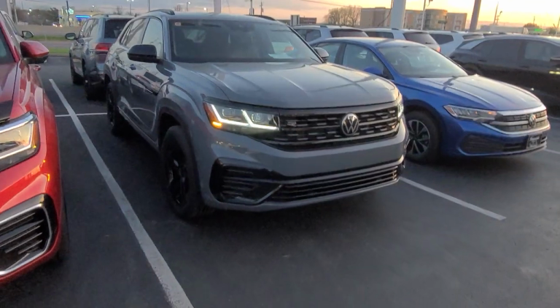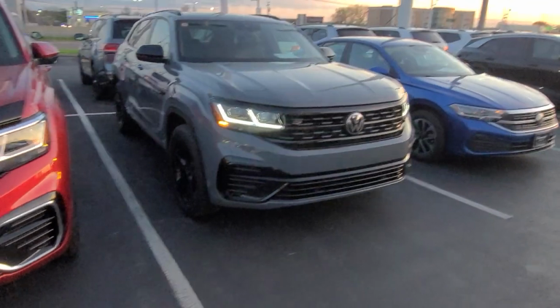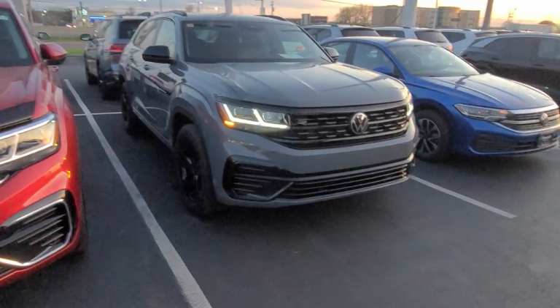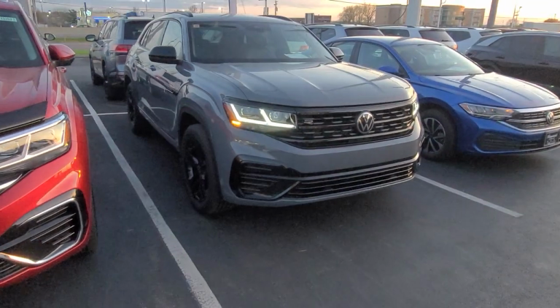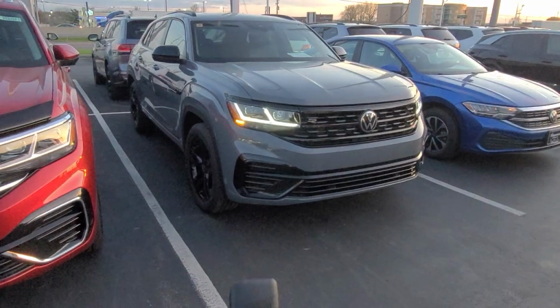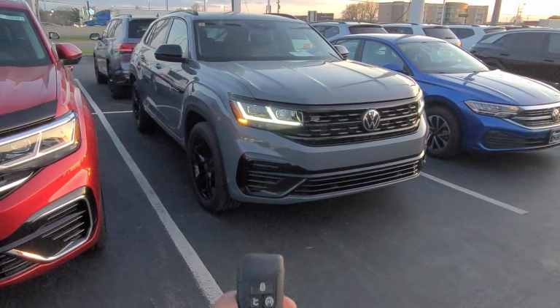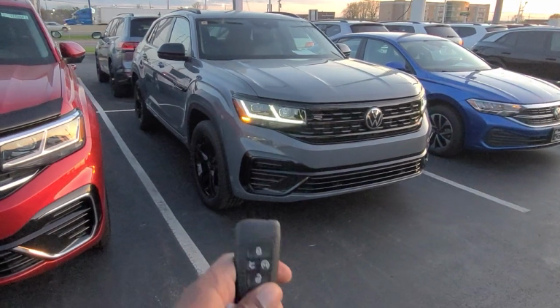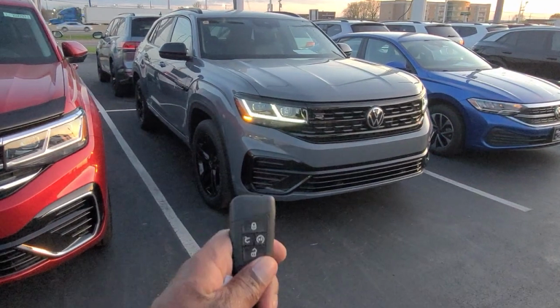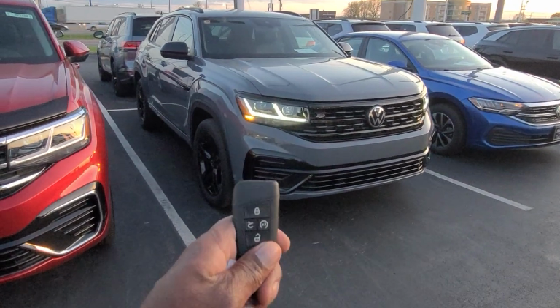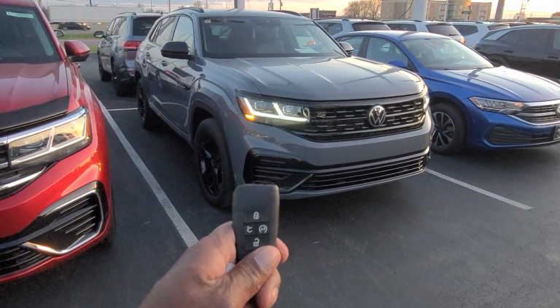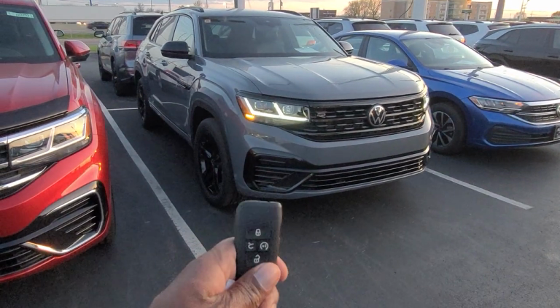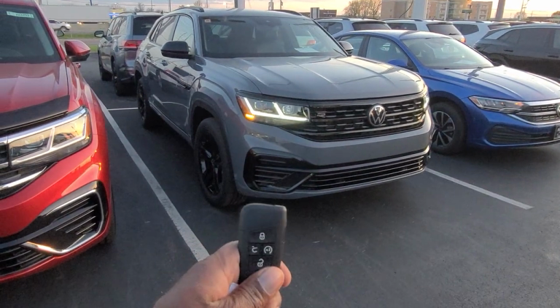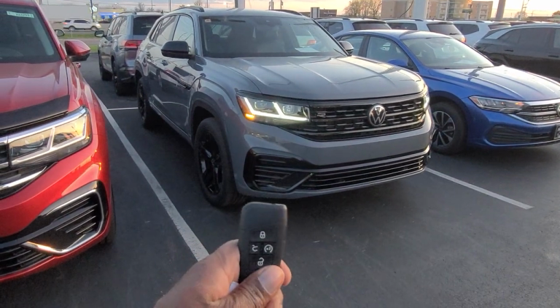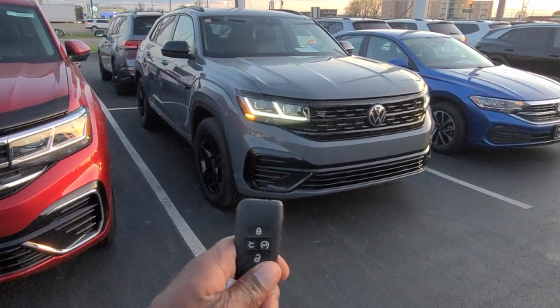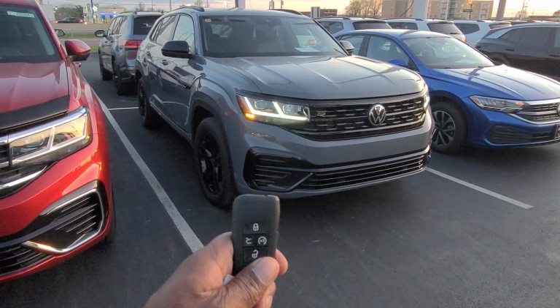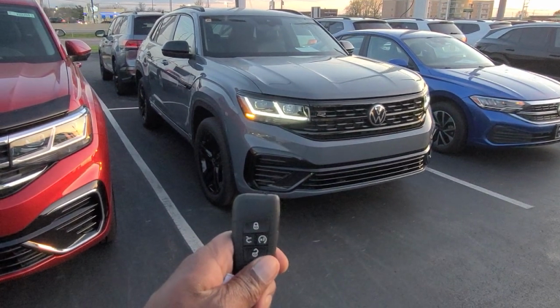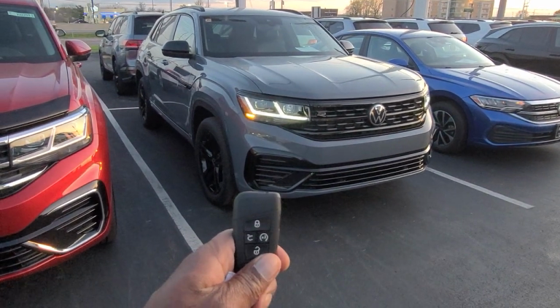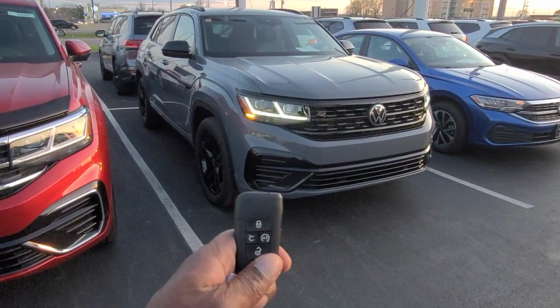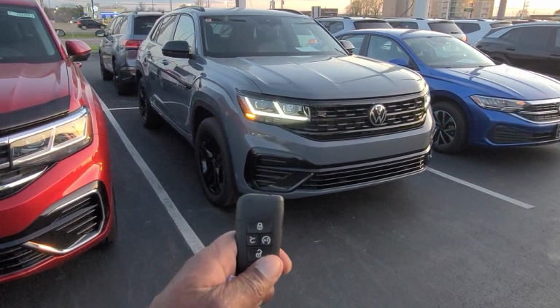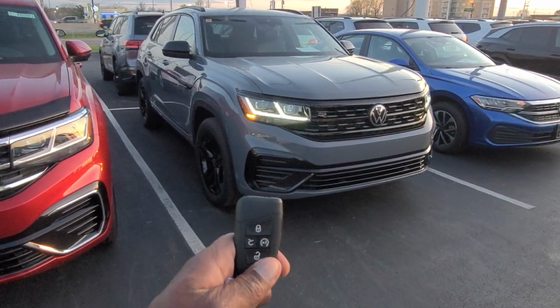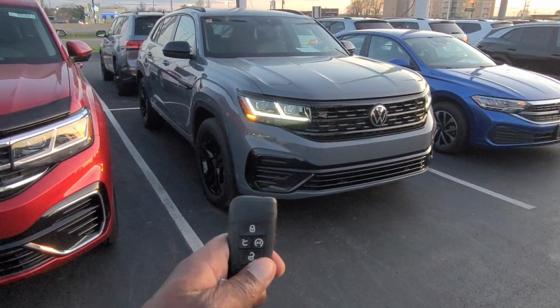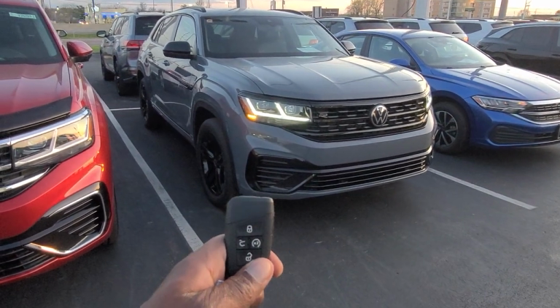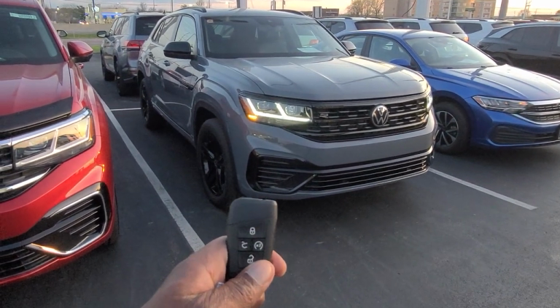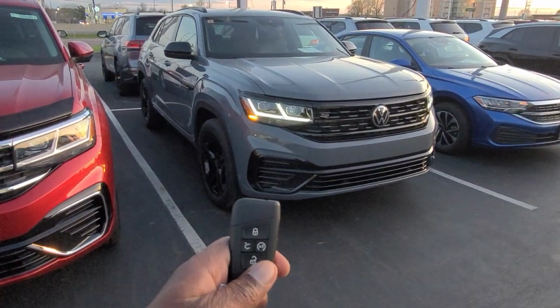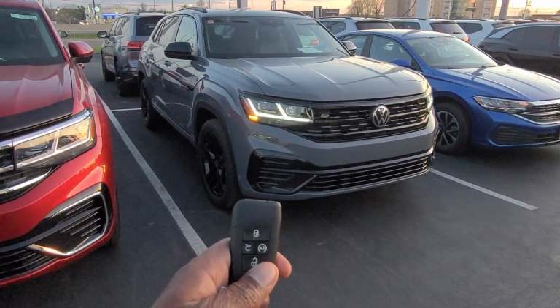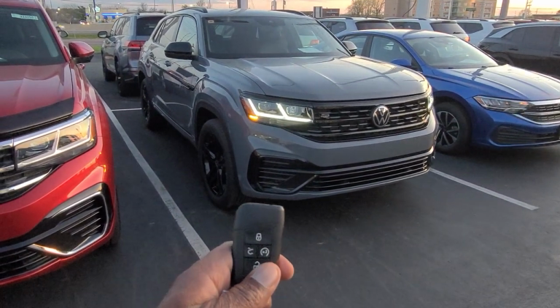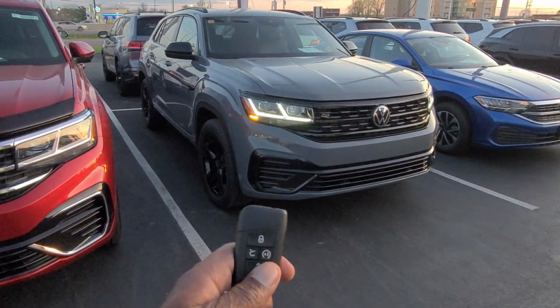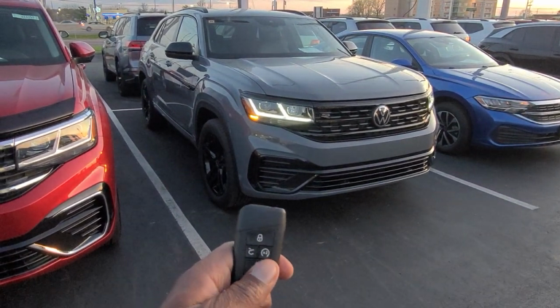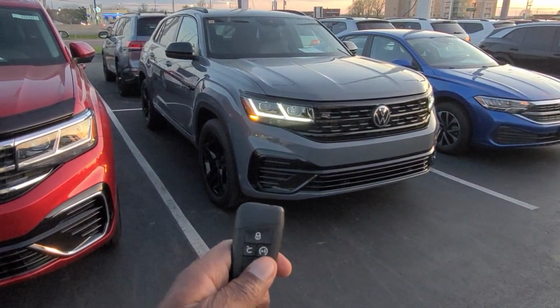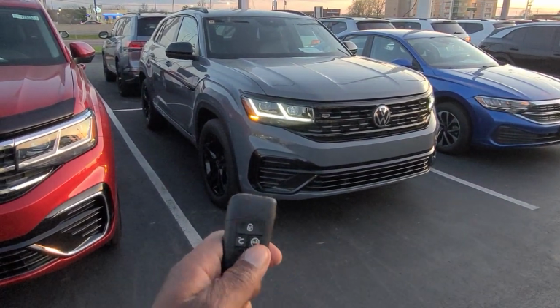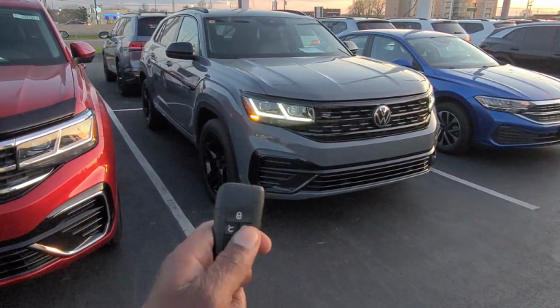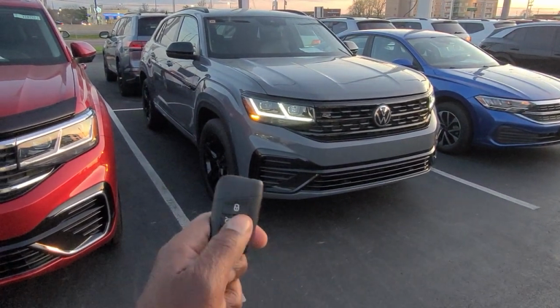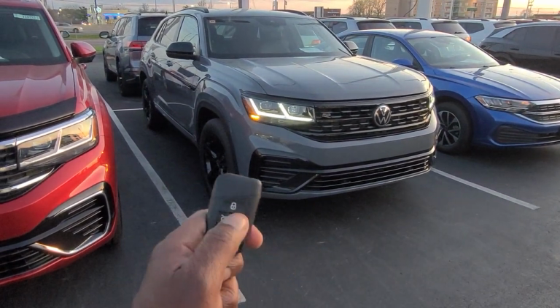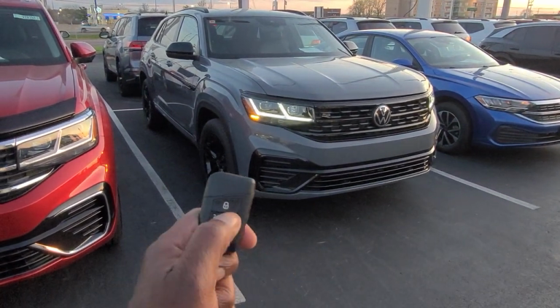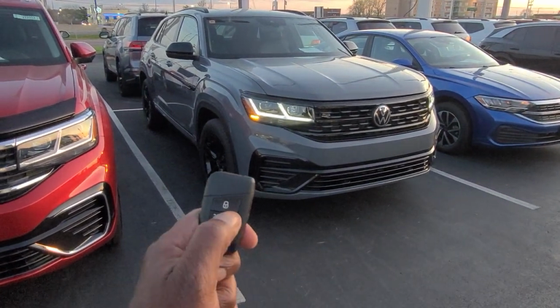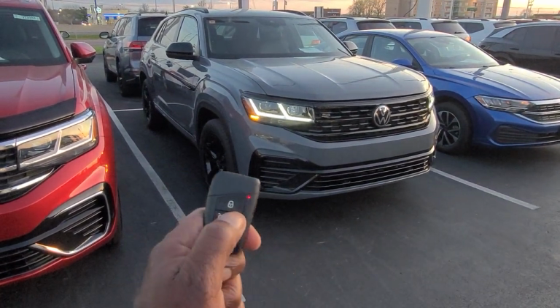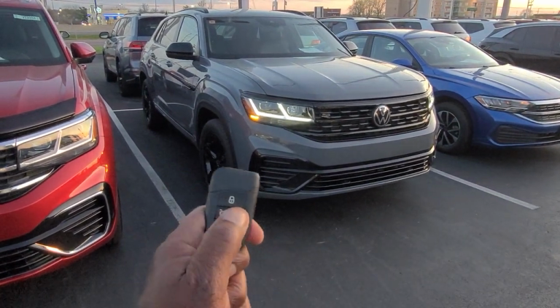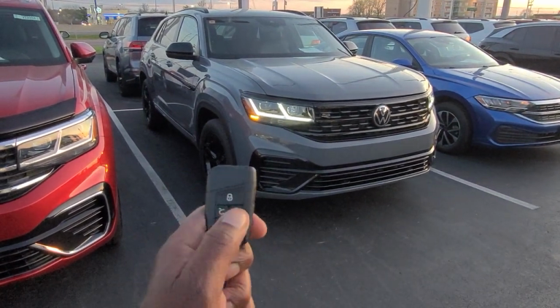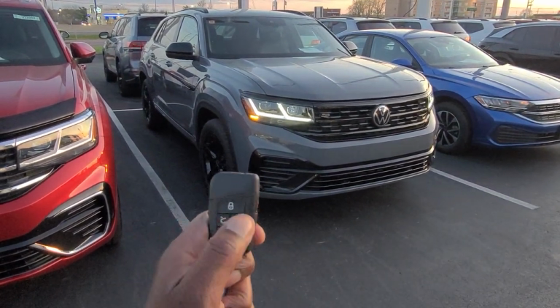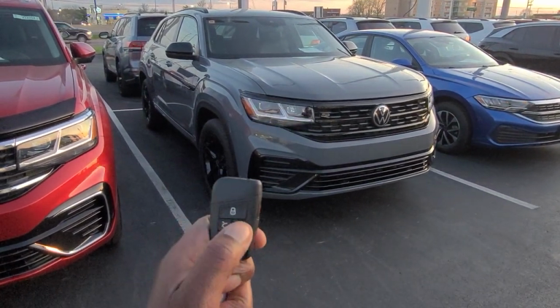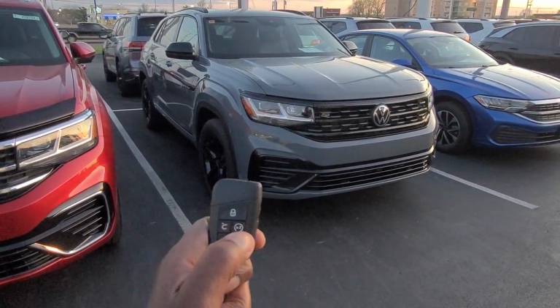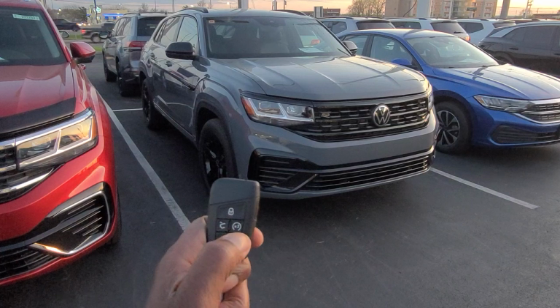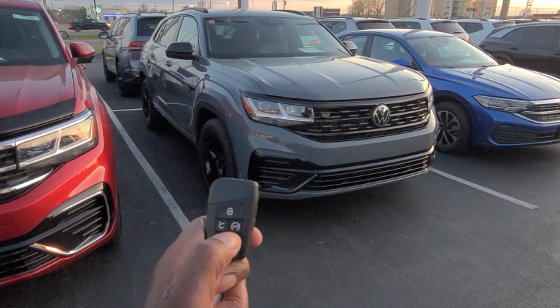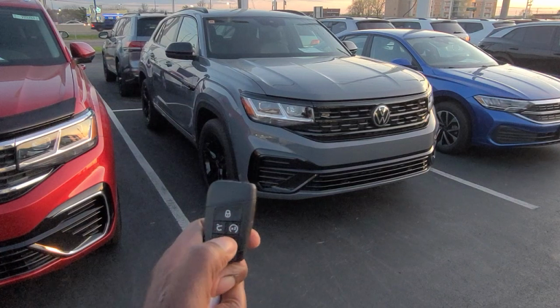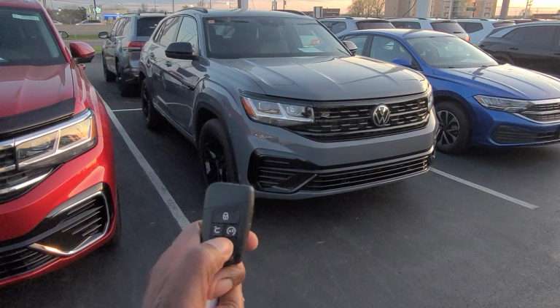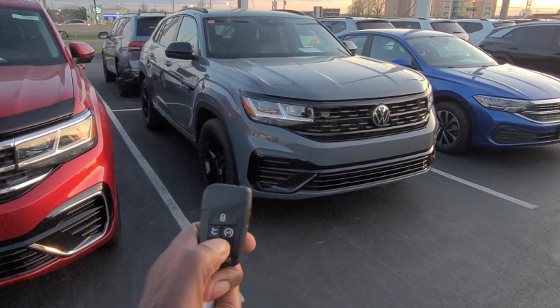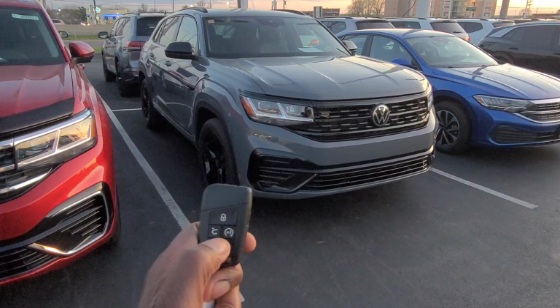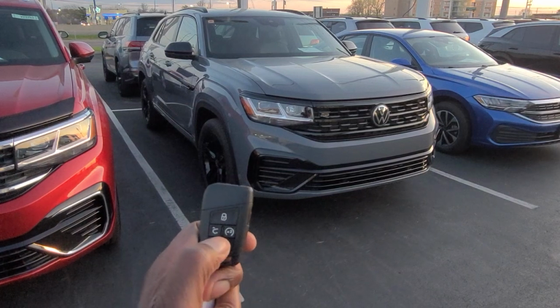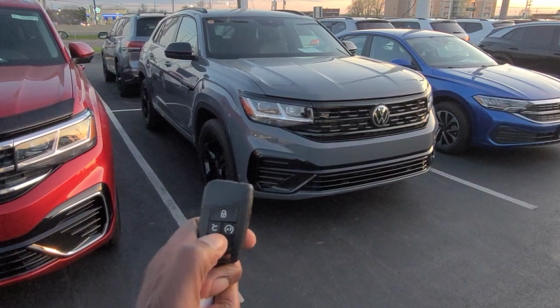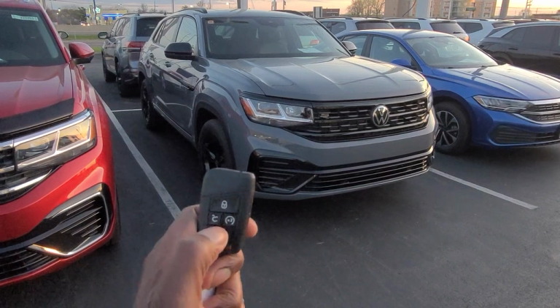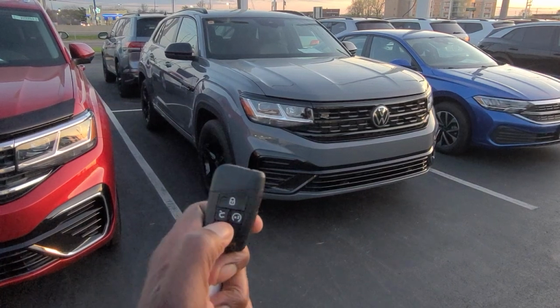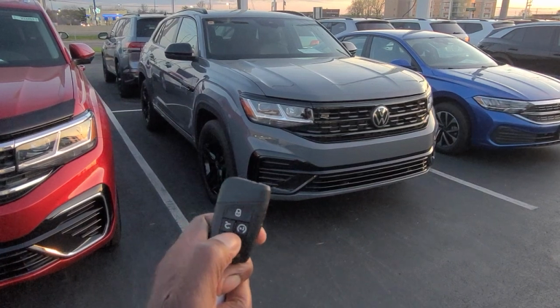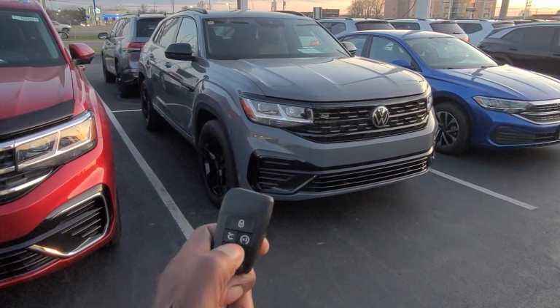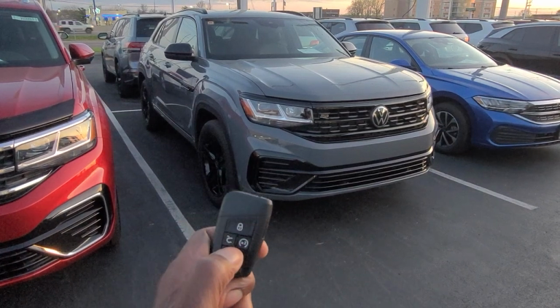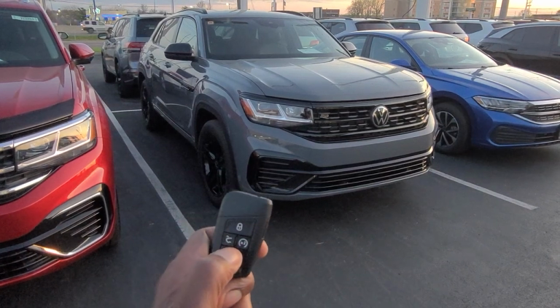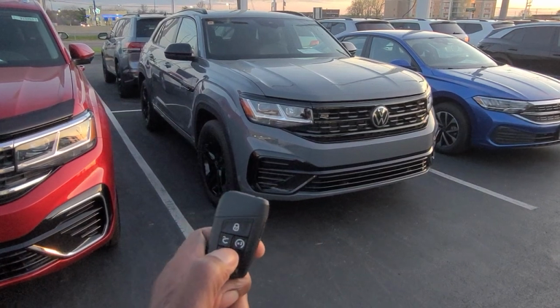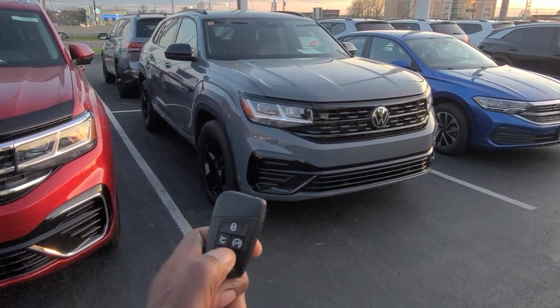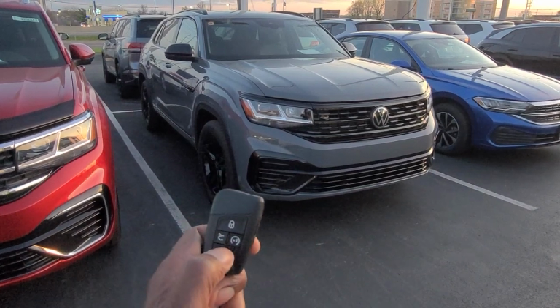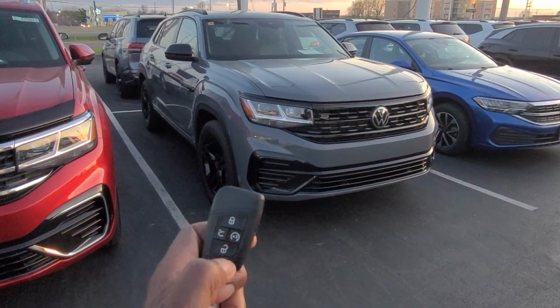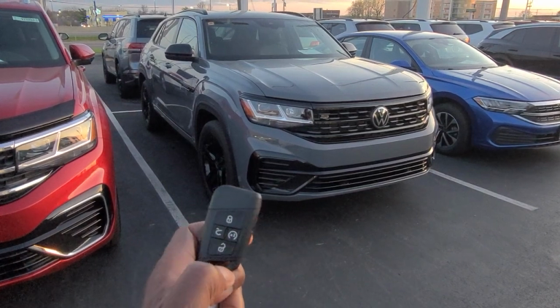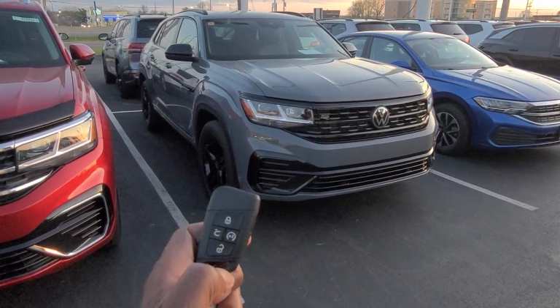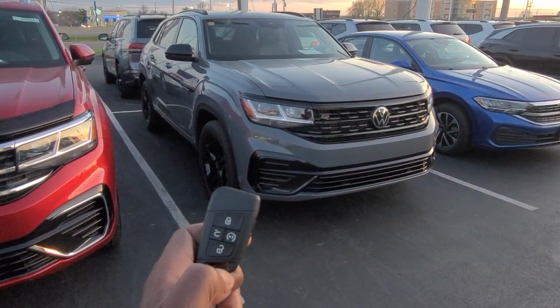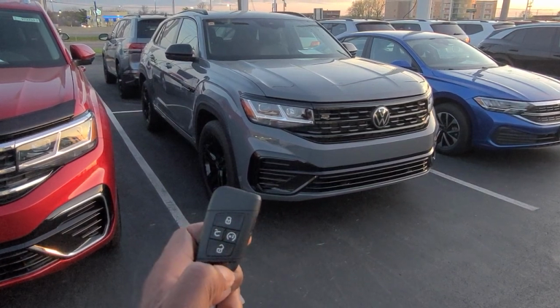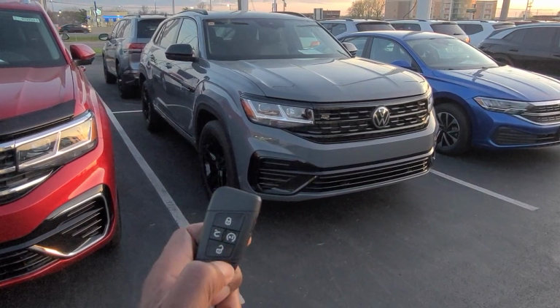If you decide you've started the car in error or you don't want it to start right now, just hit that button once. The car shuts off and remains locked.